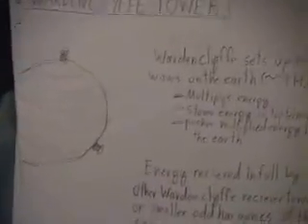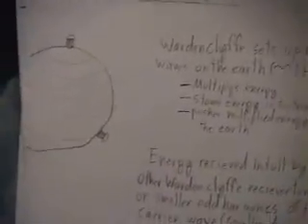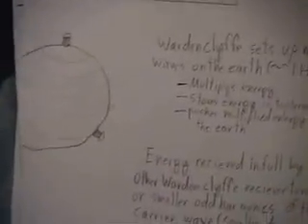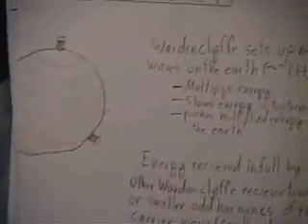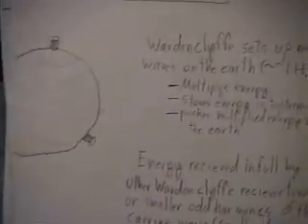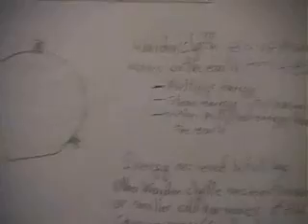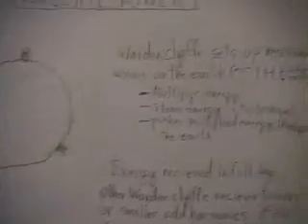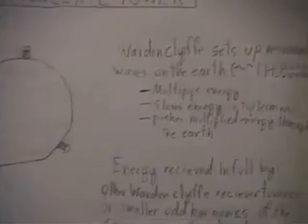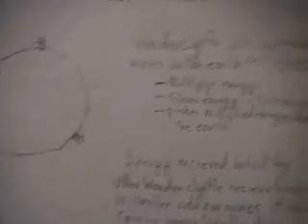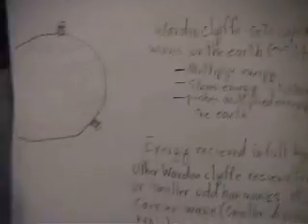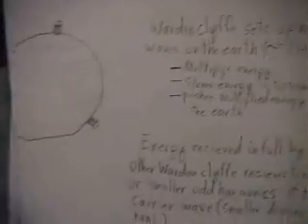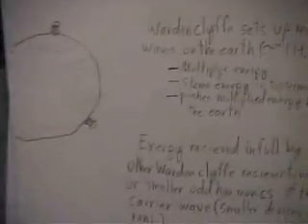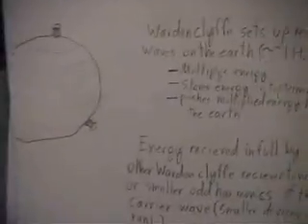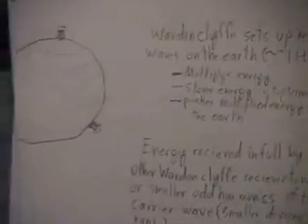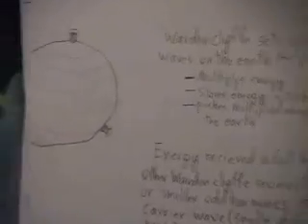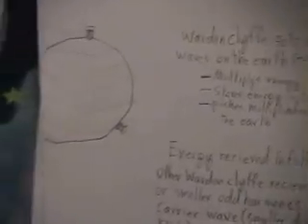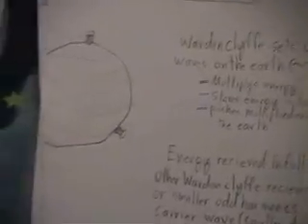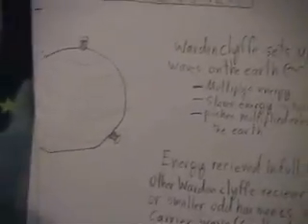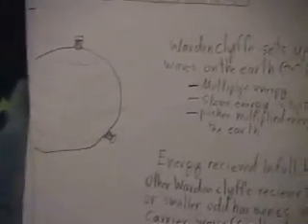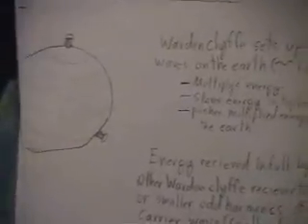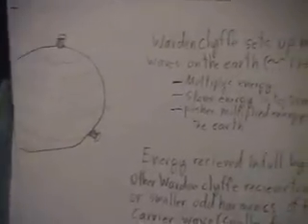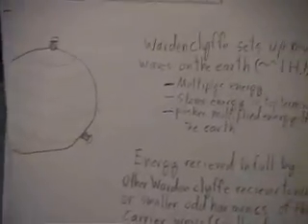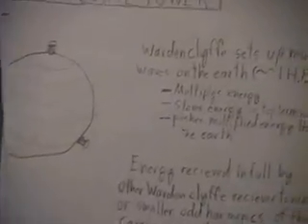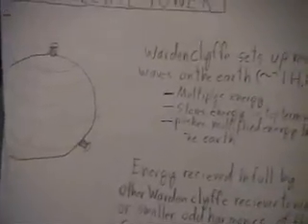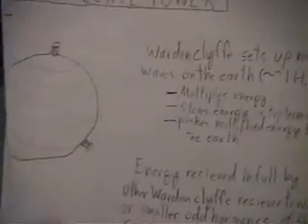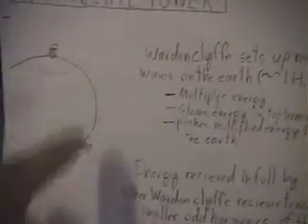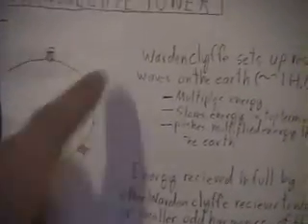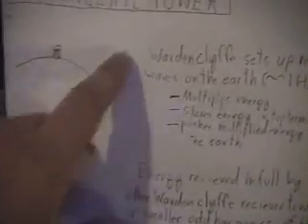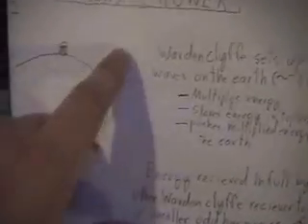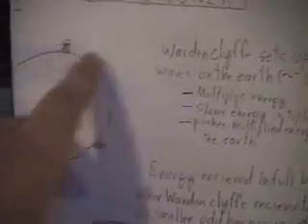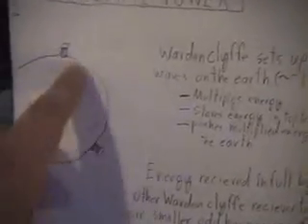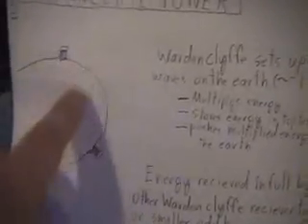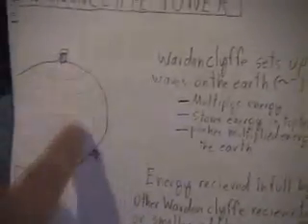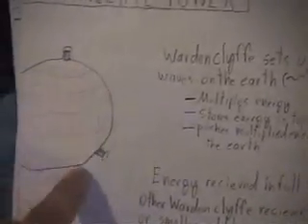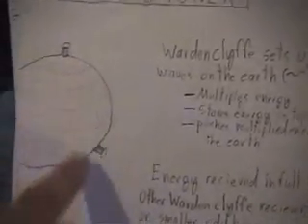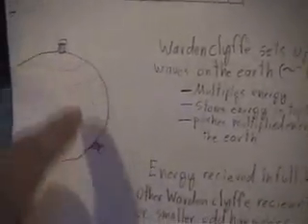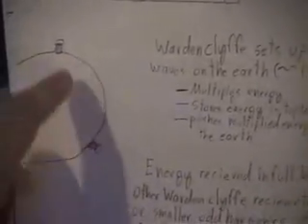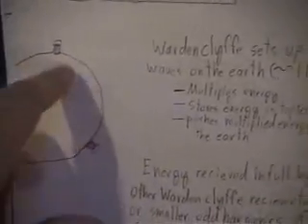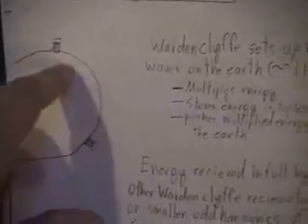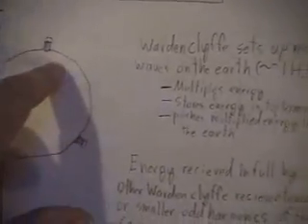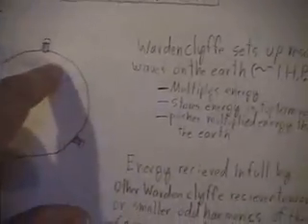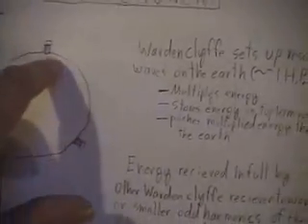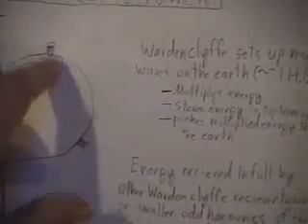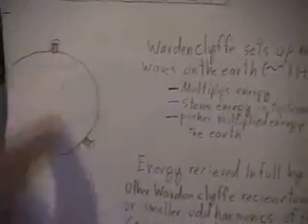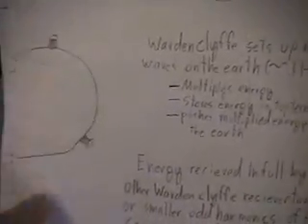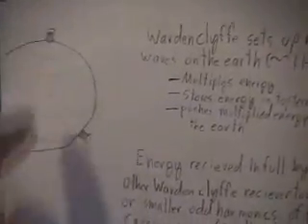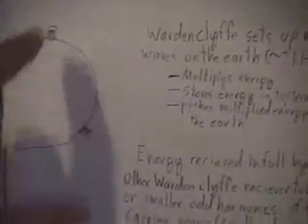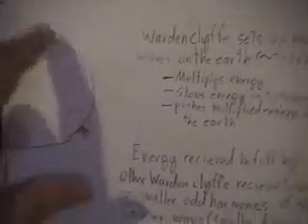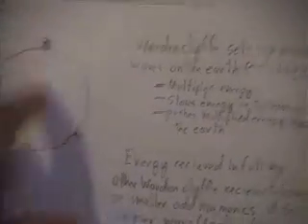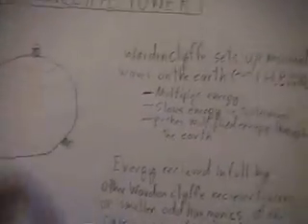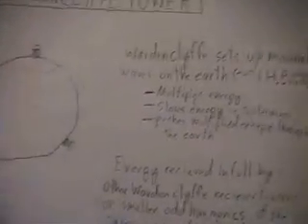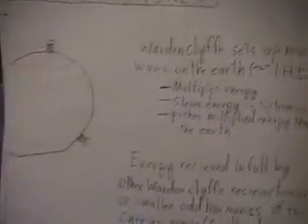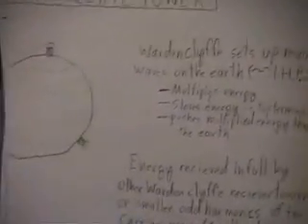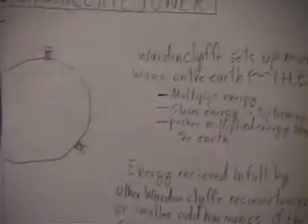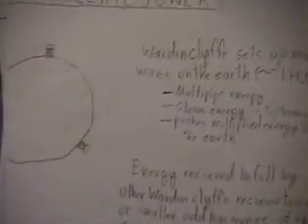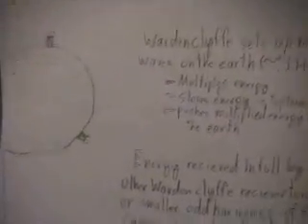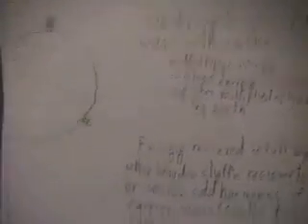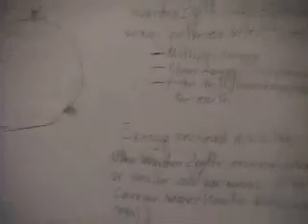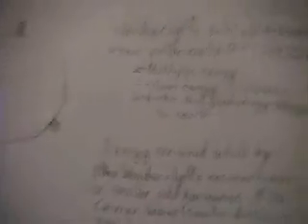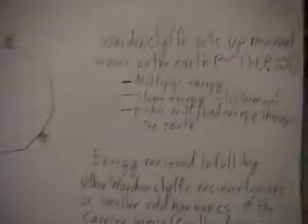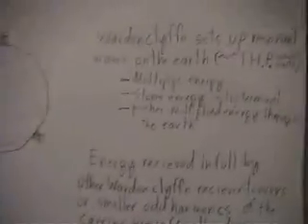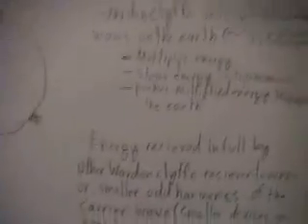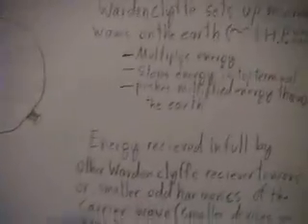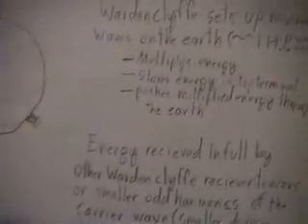The energy travels at the speed of light, or even technically faster, so you're actually sending energy out pretty fast once the tower is turned on.